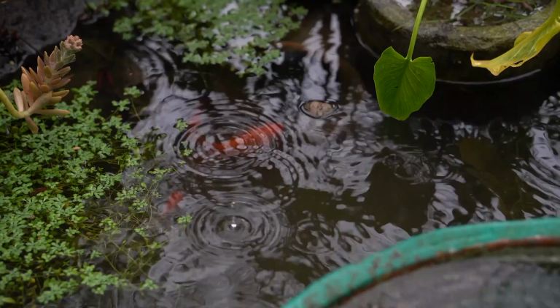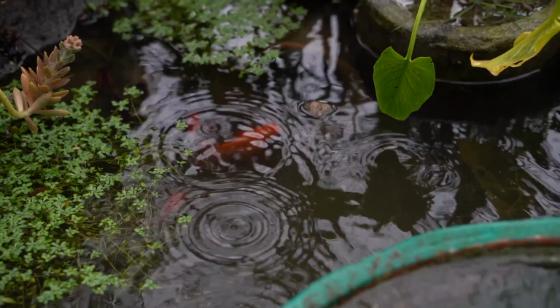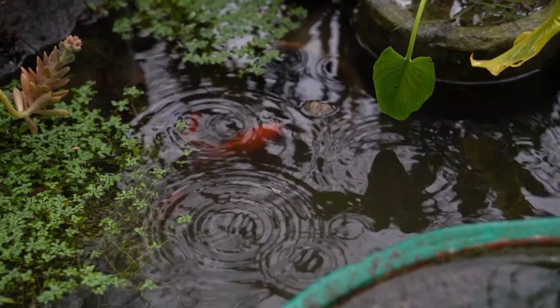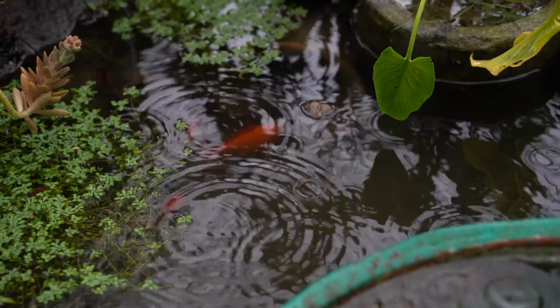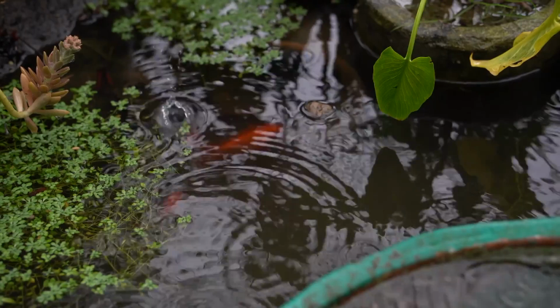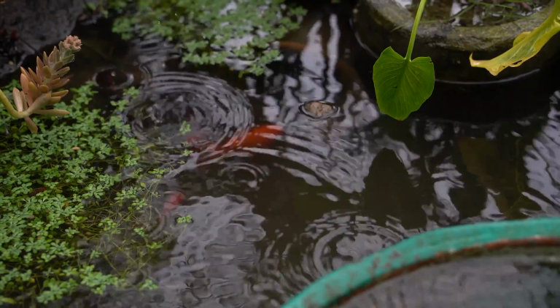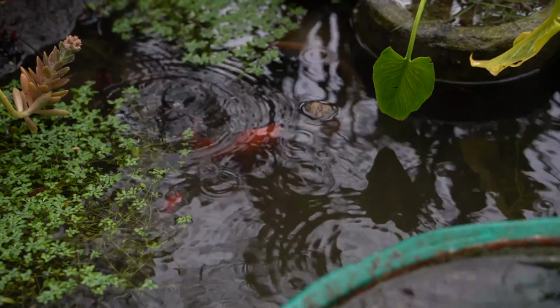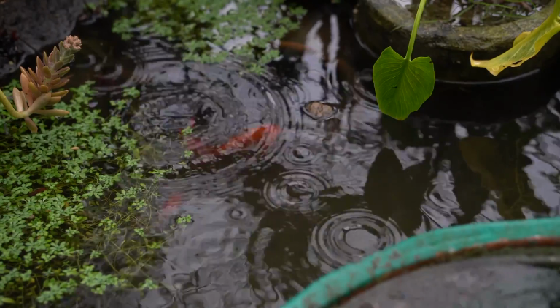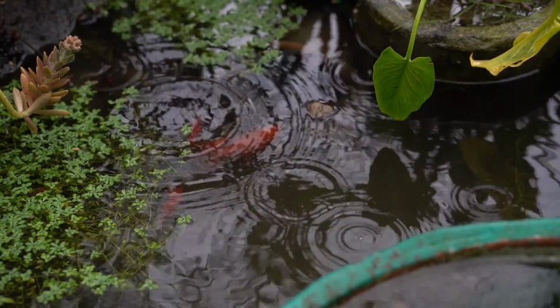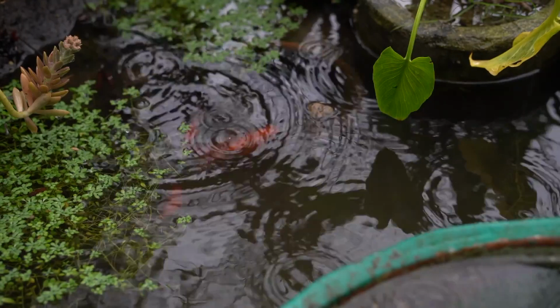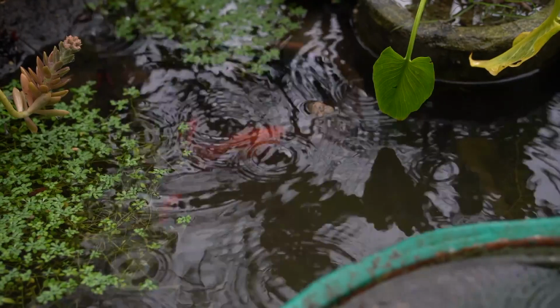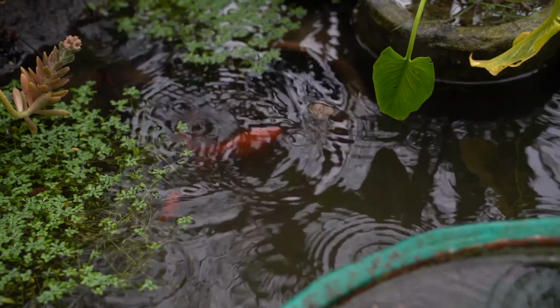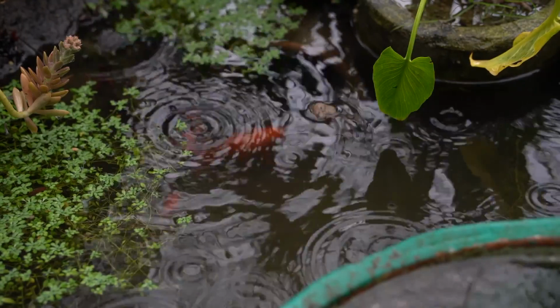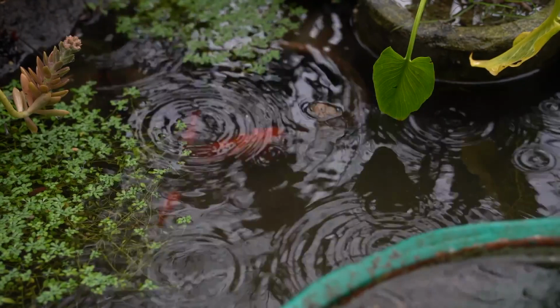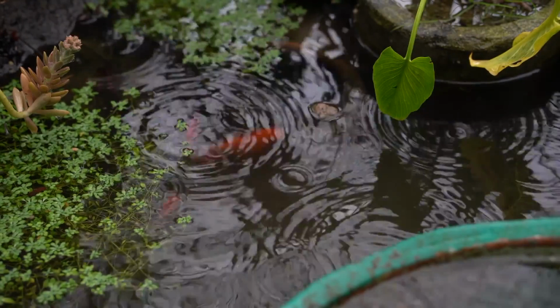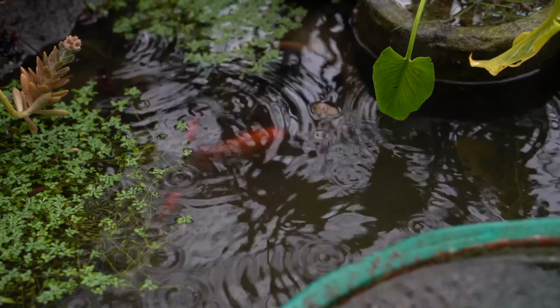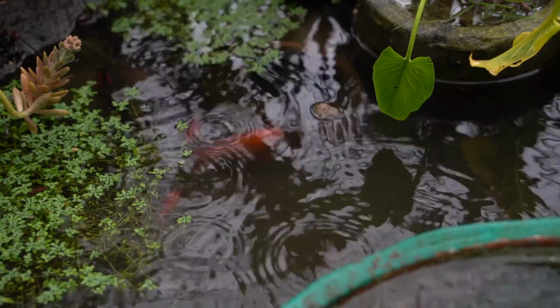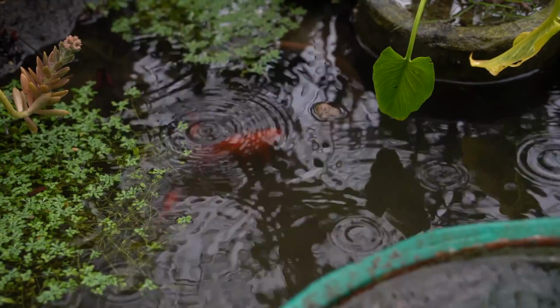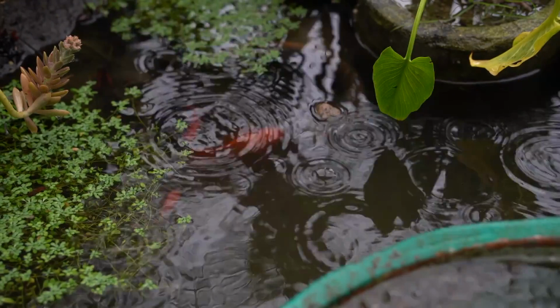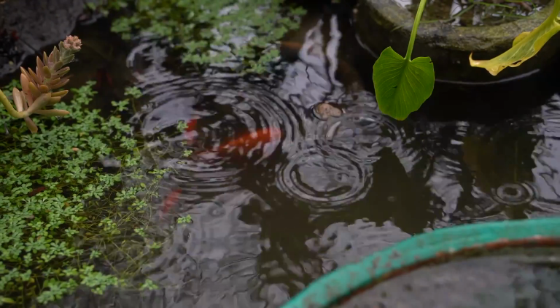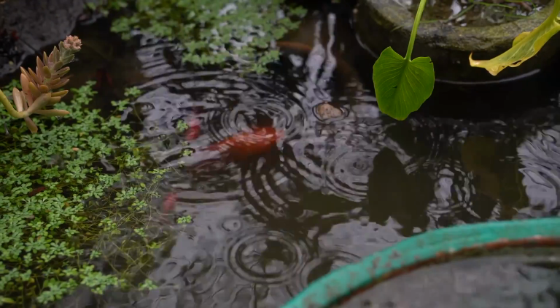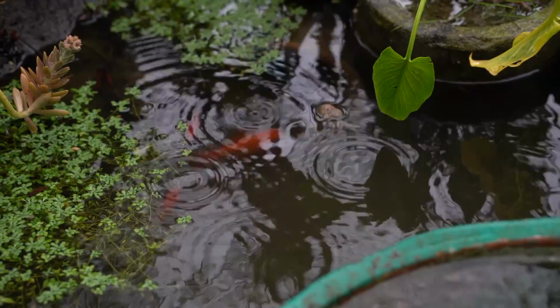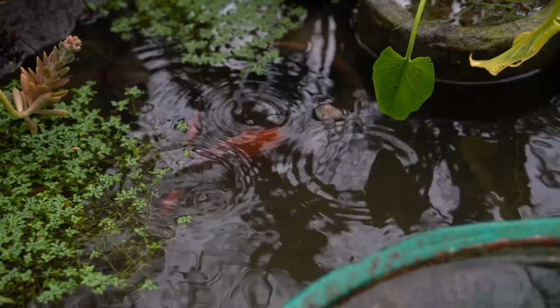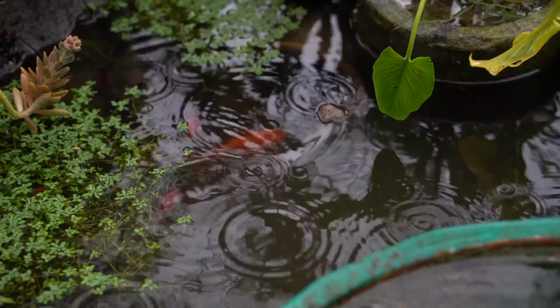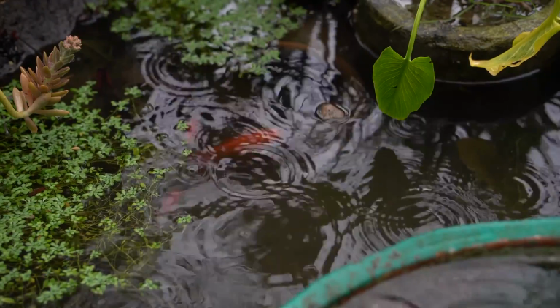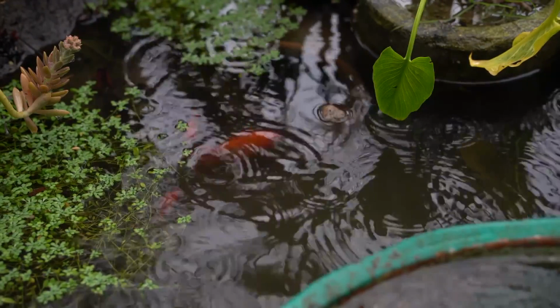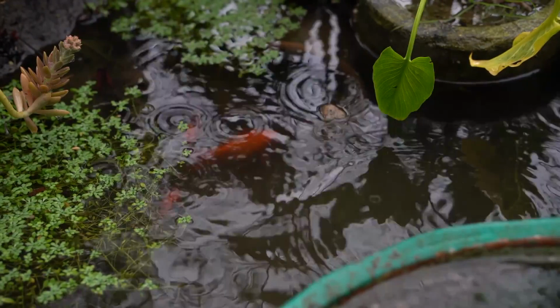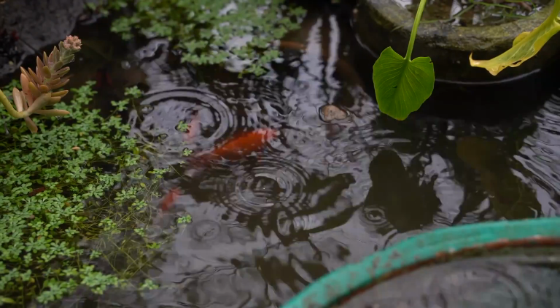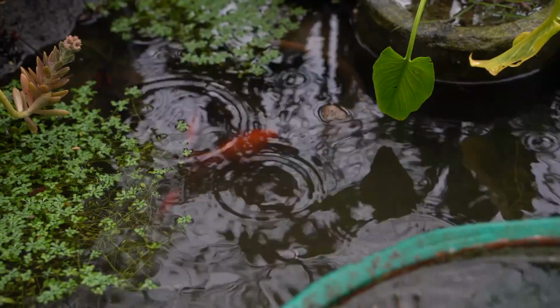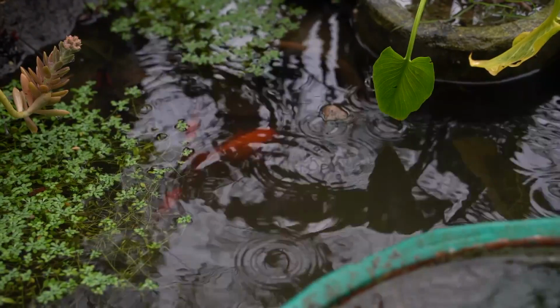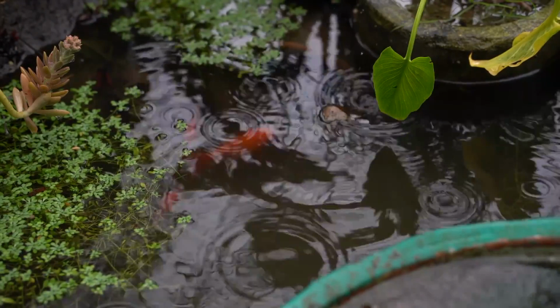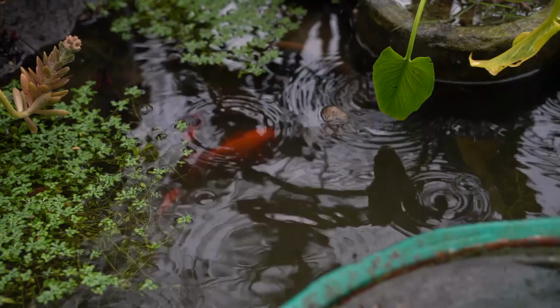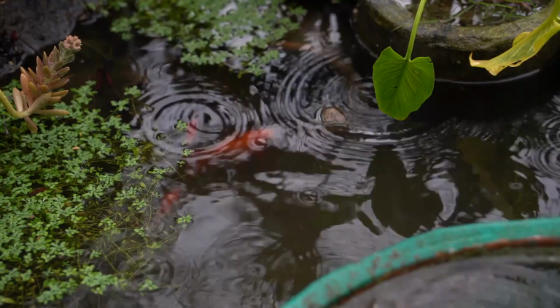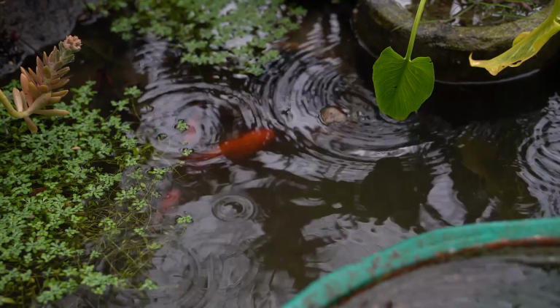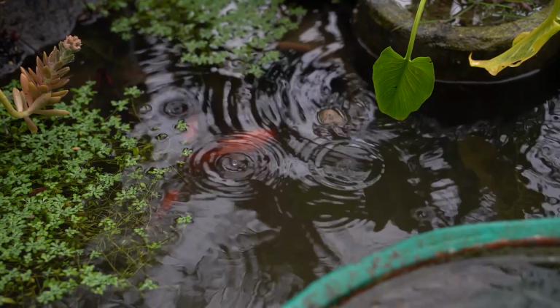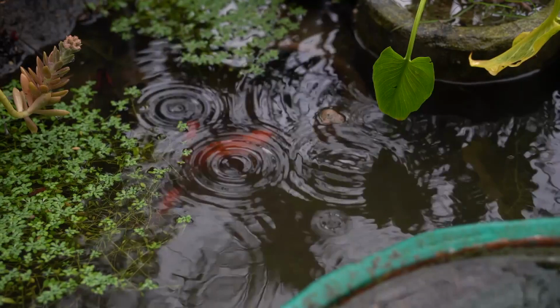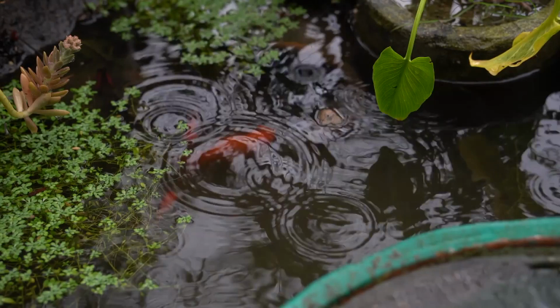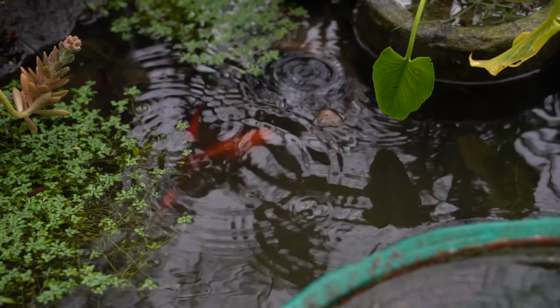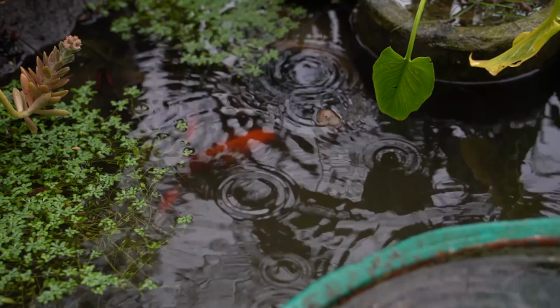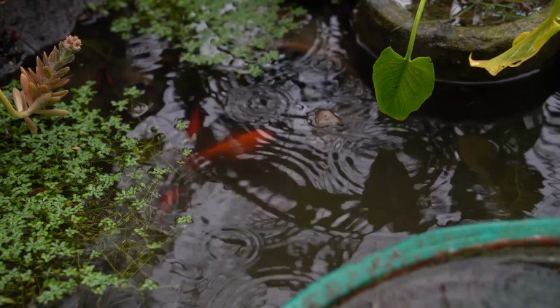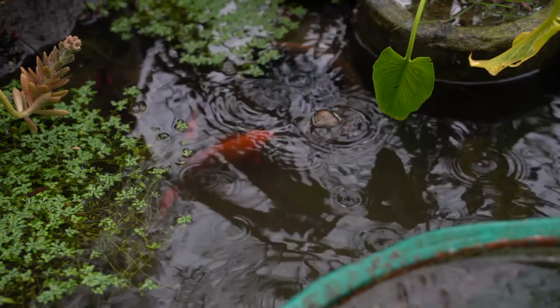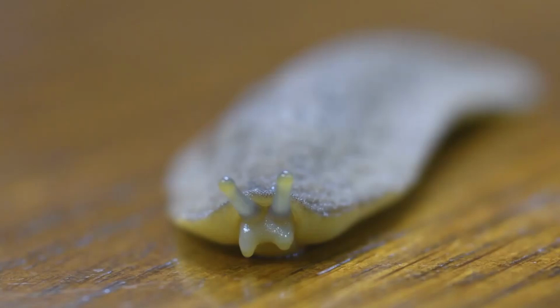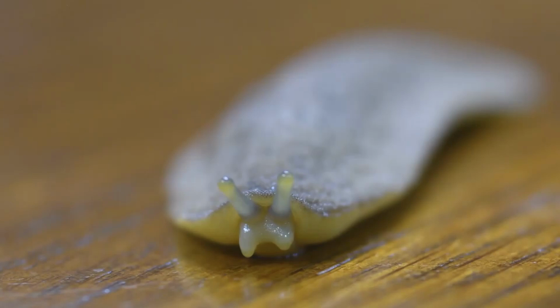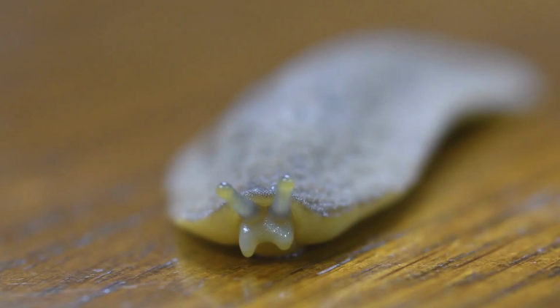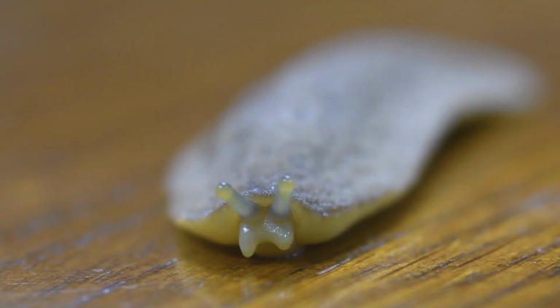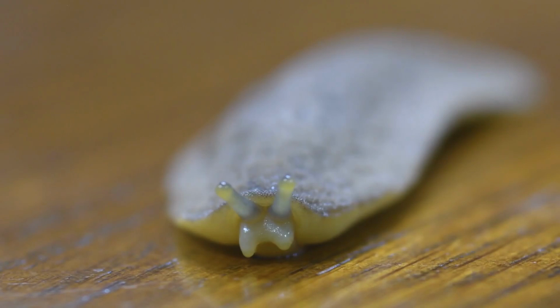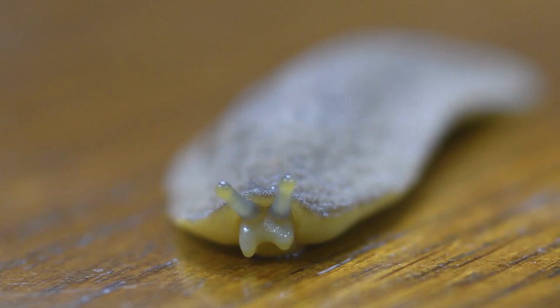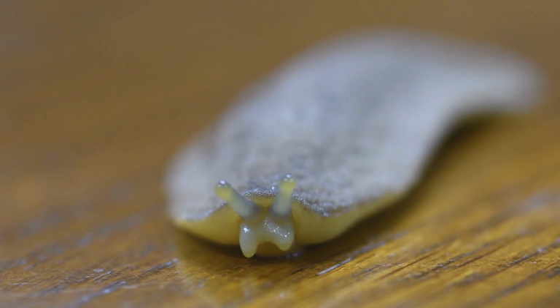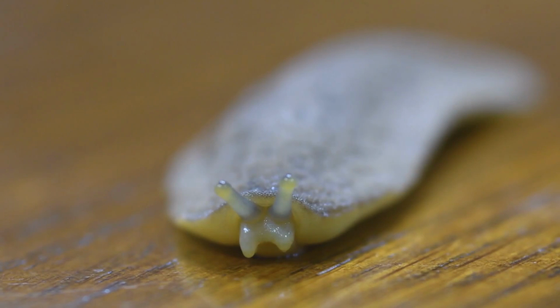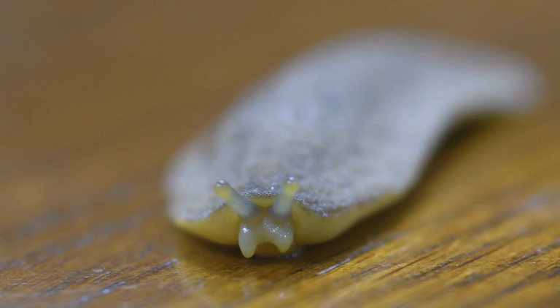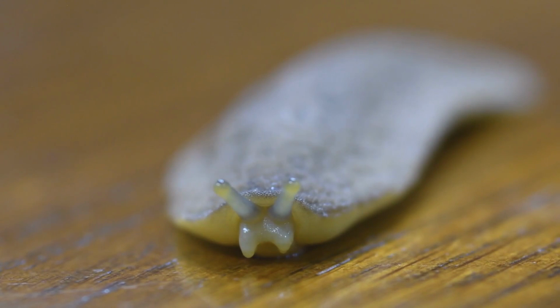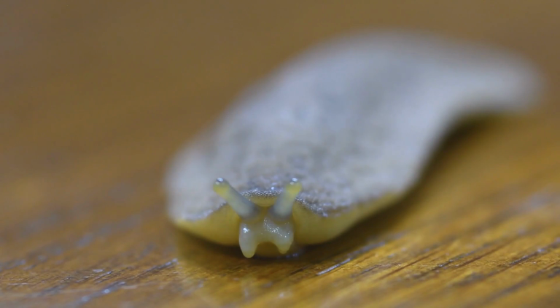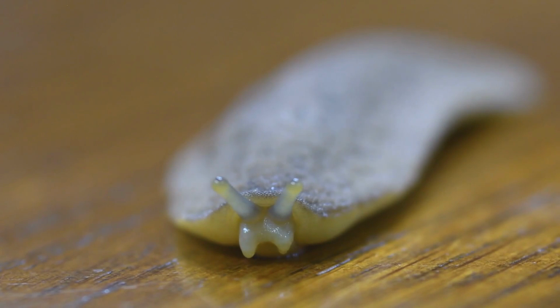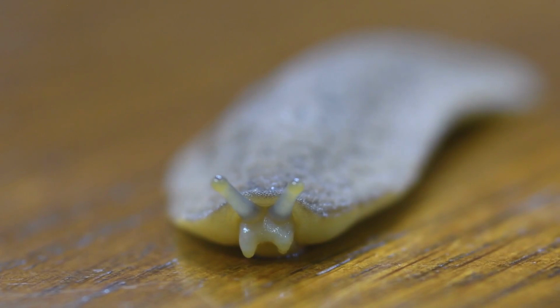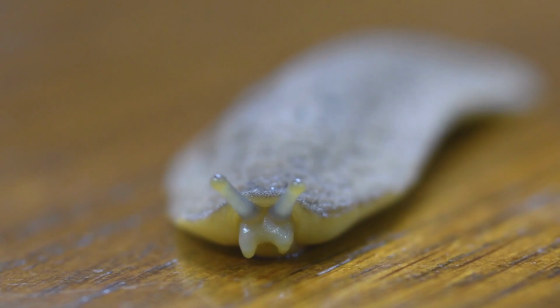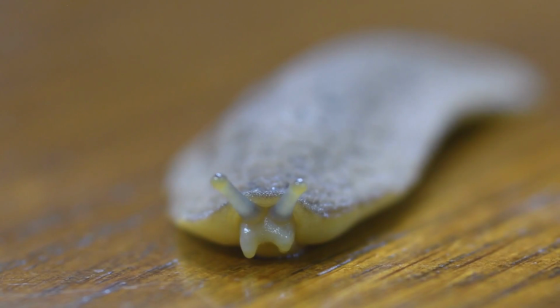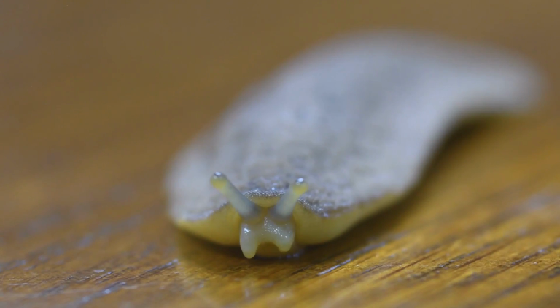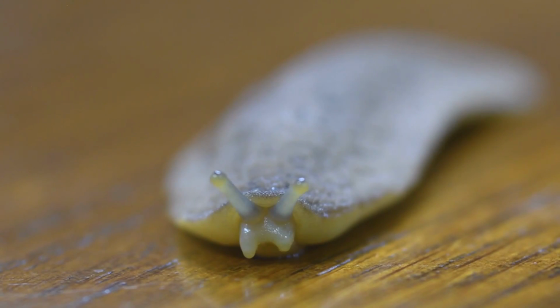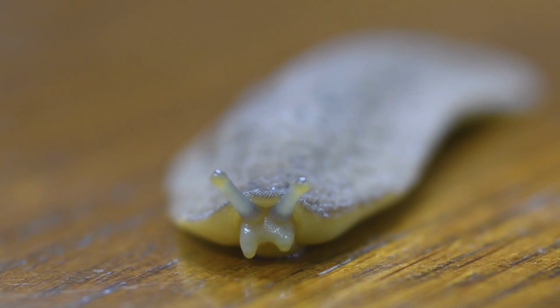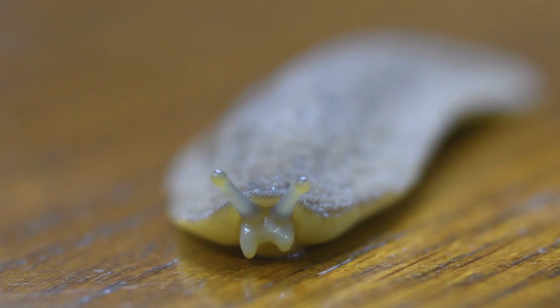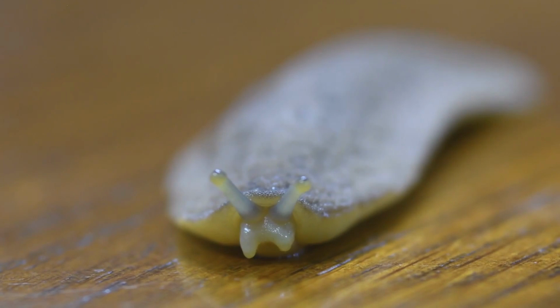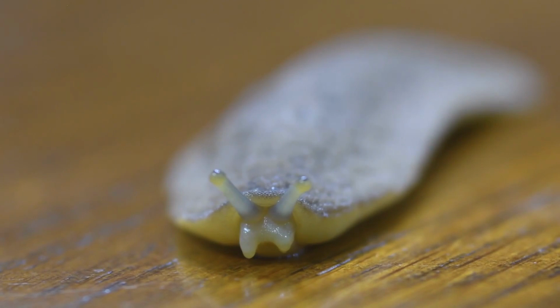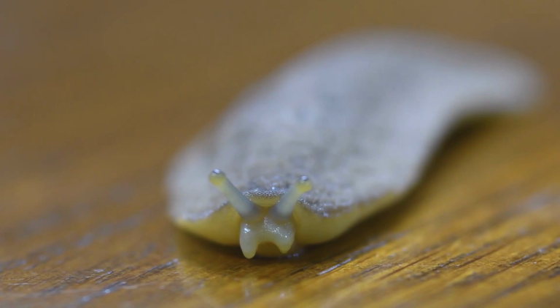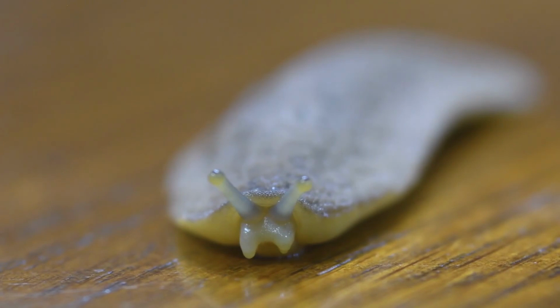From there, it takes about half a year for the young slugs to start their own participation in the leatherleaf slug life cycle. Breeding in these gastropods occurs in rainy weather or during the rainy season. On average, they live to be about two years old.